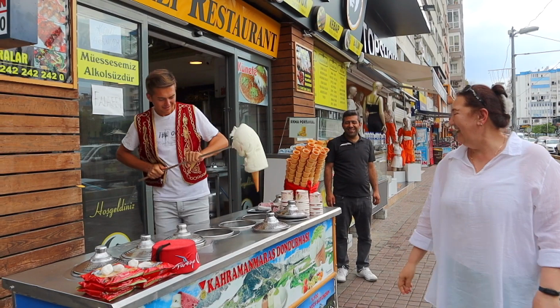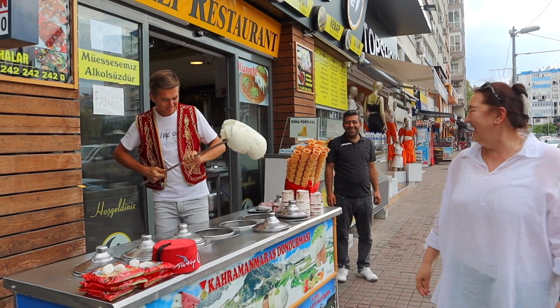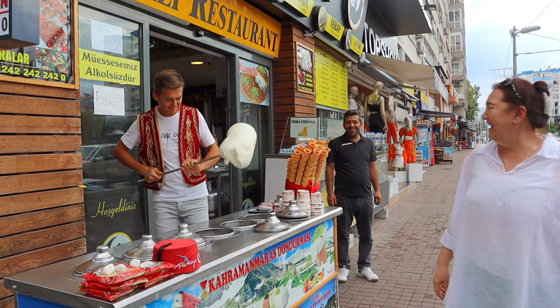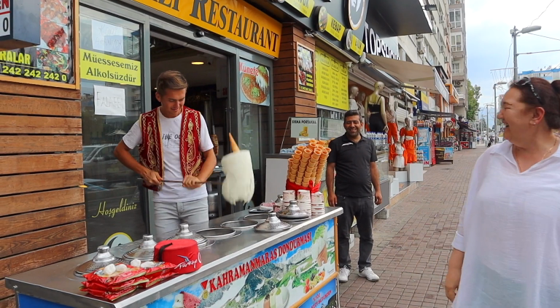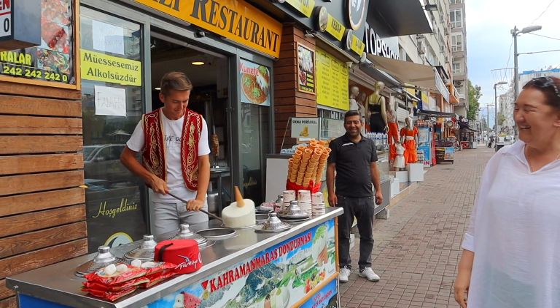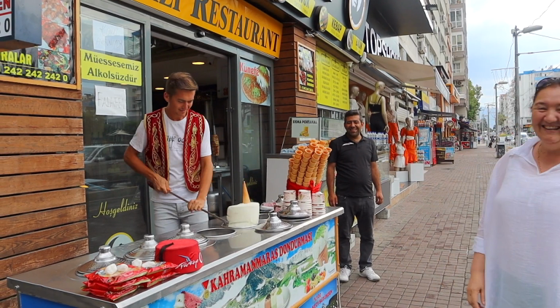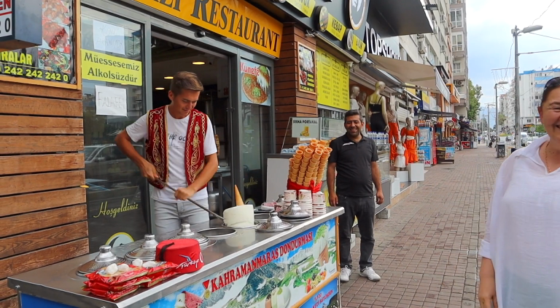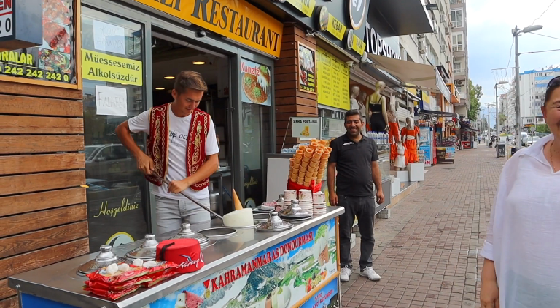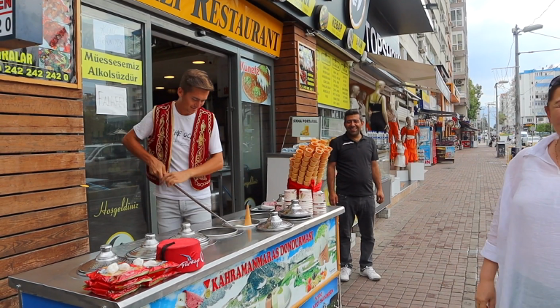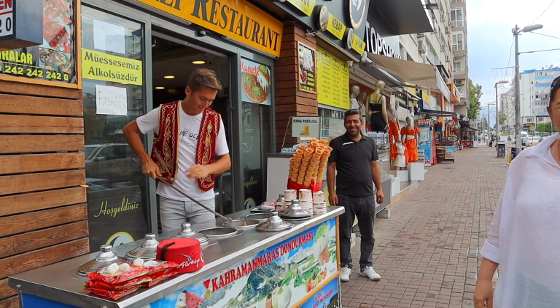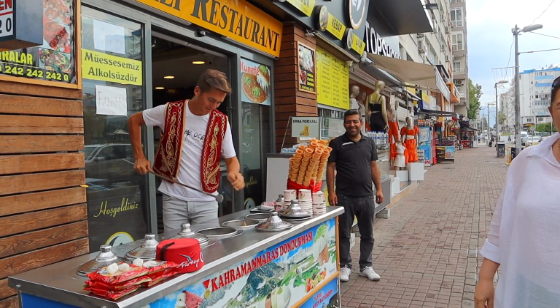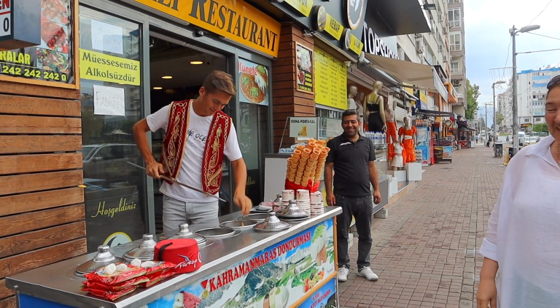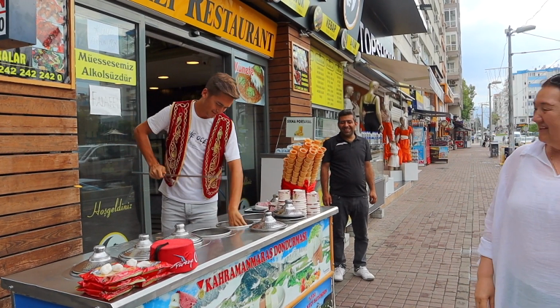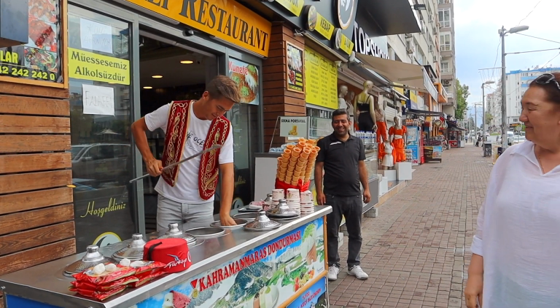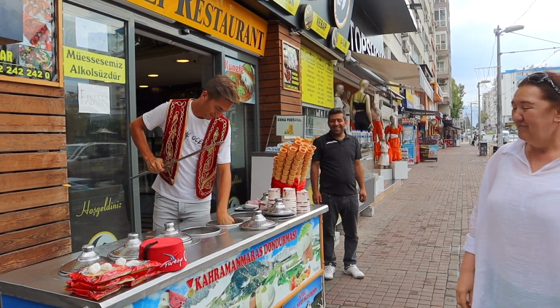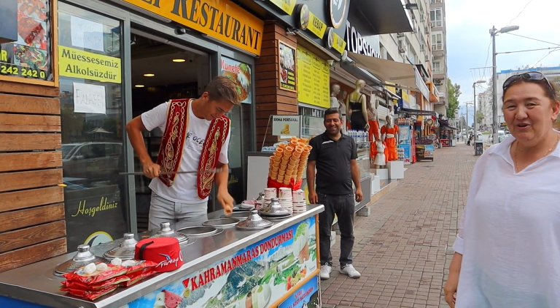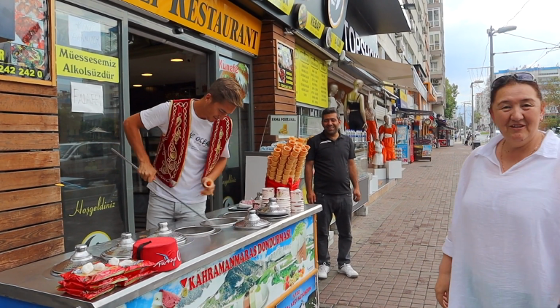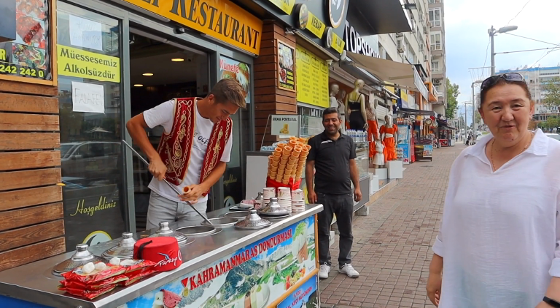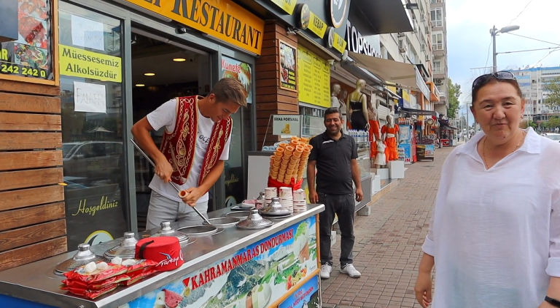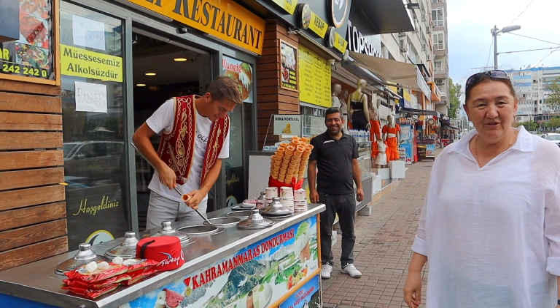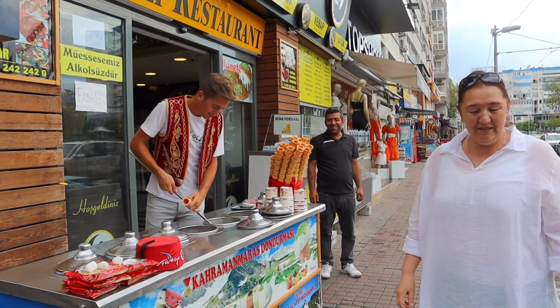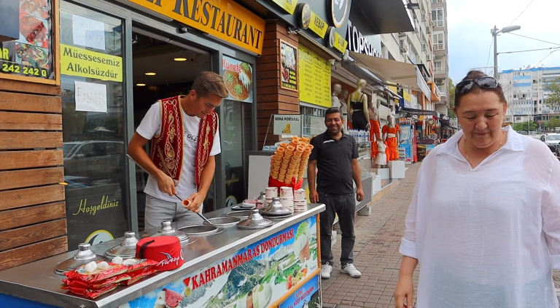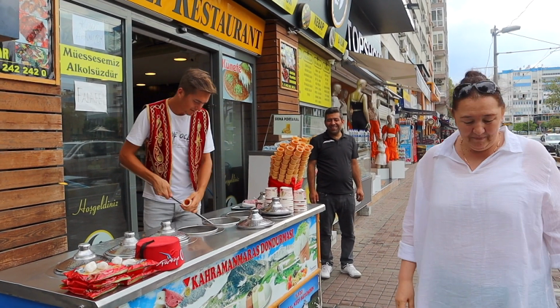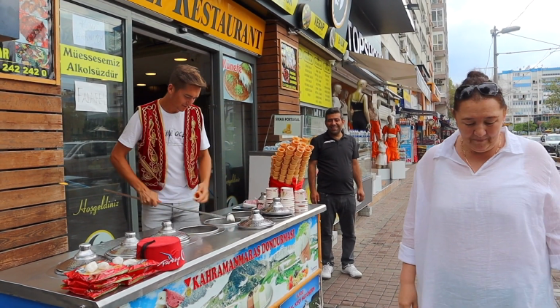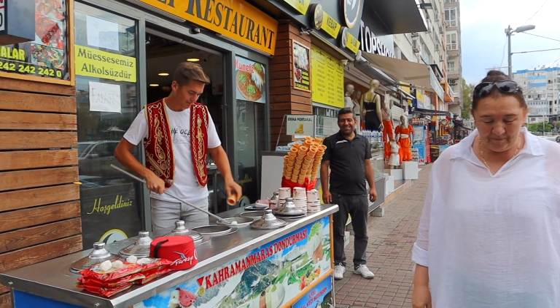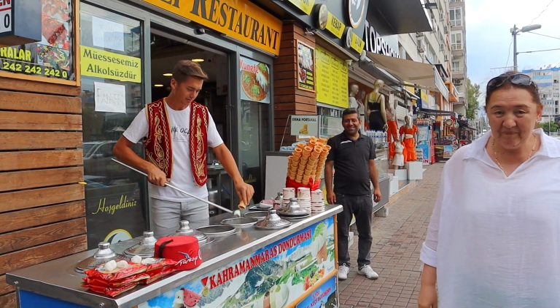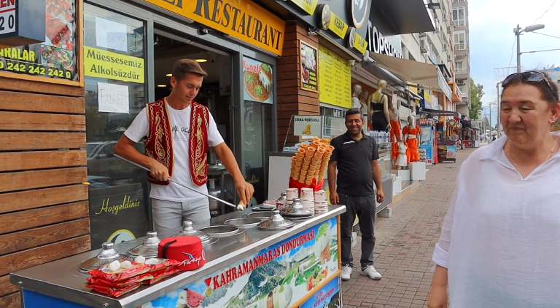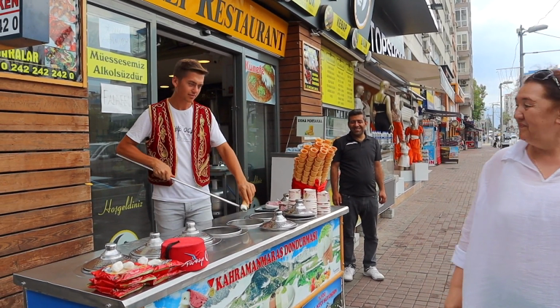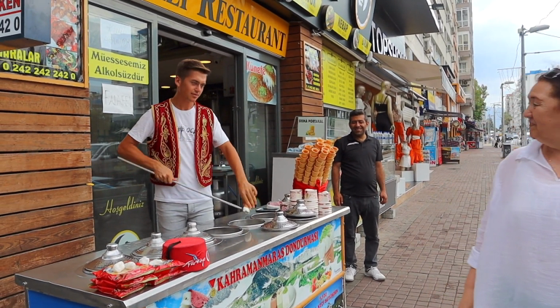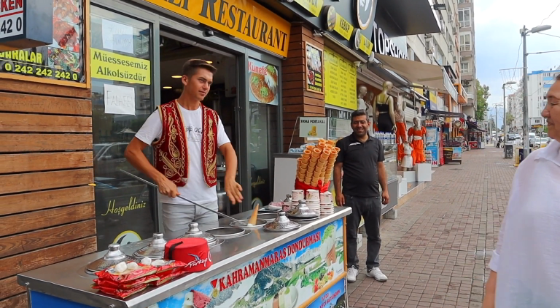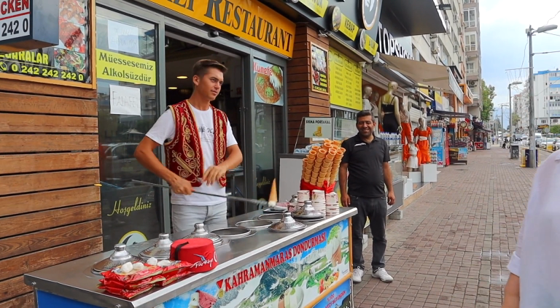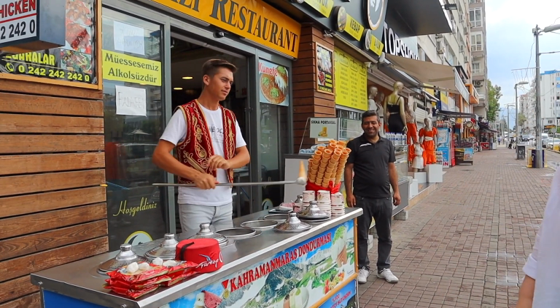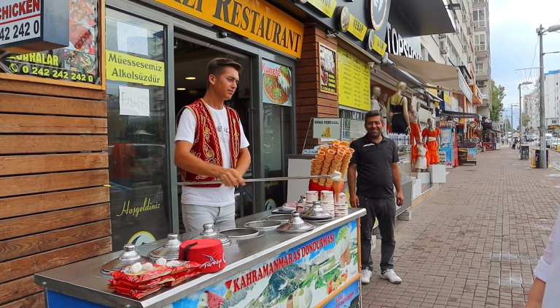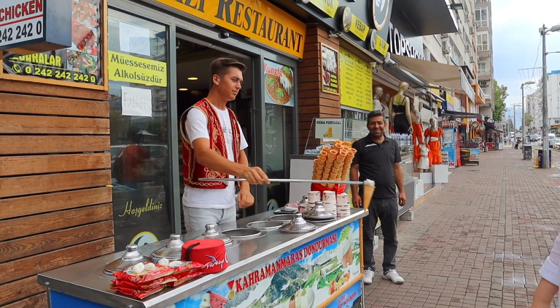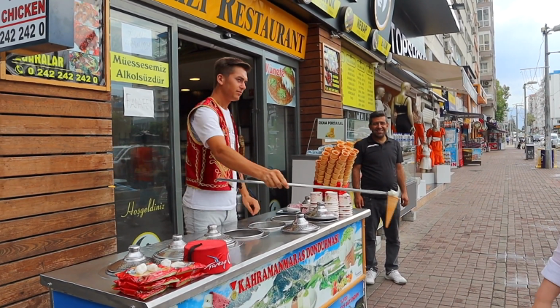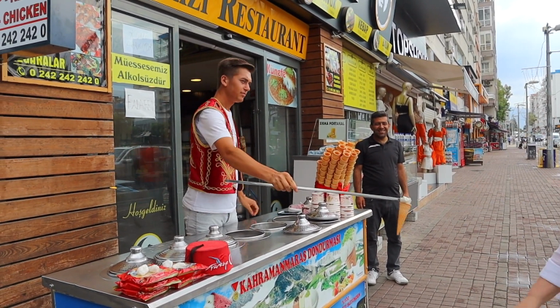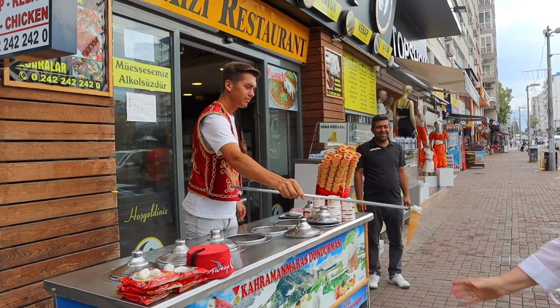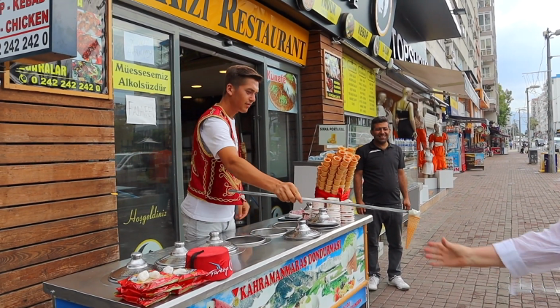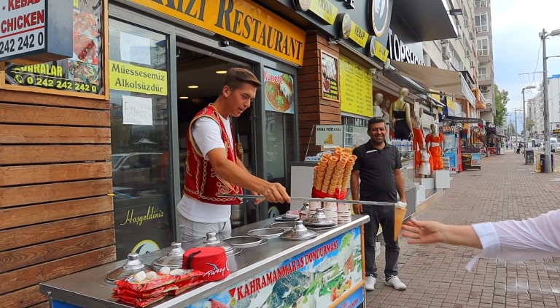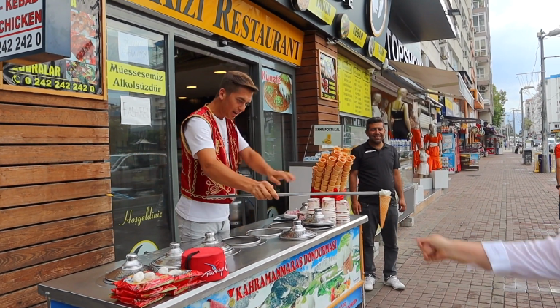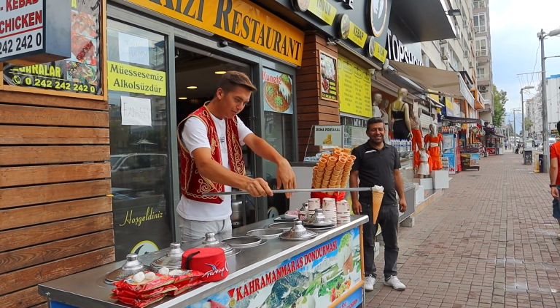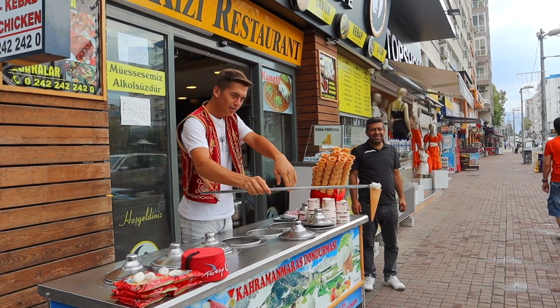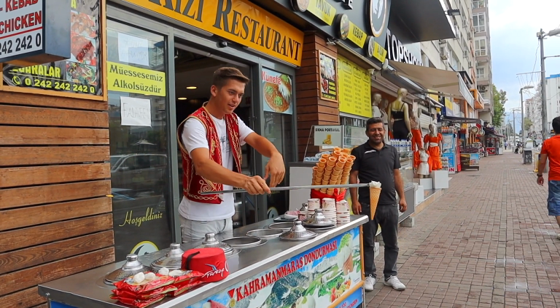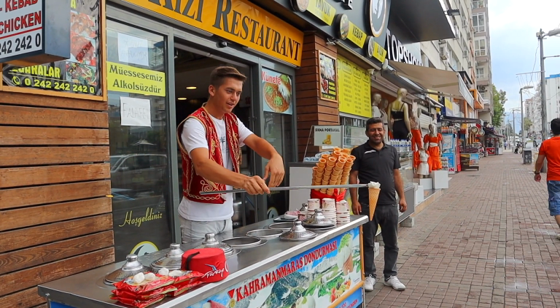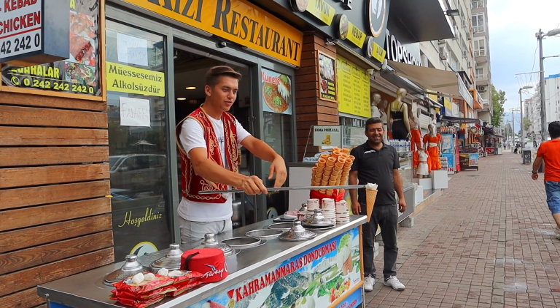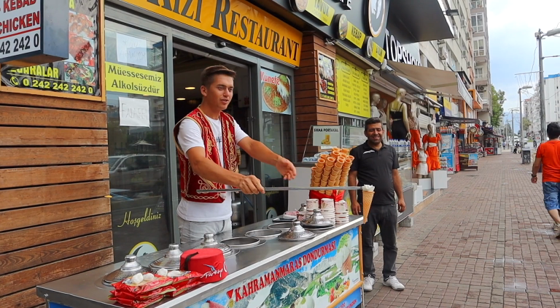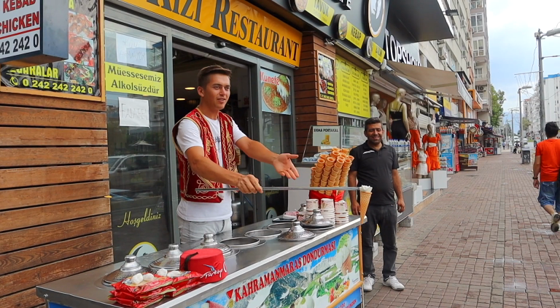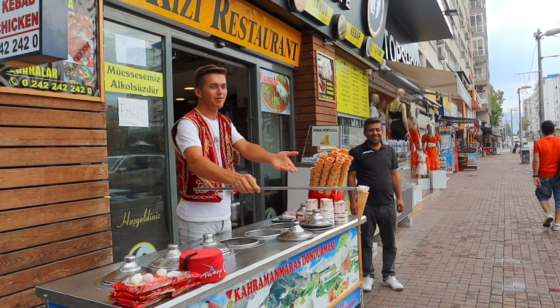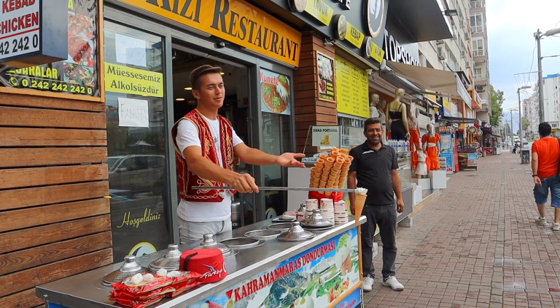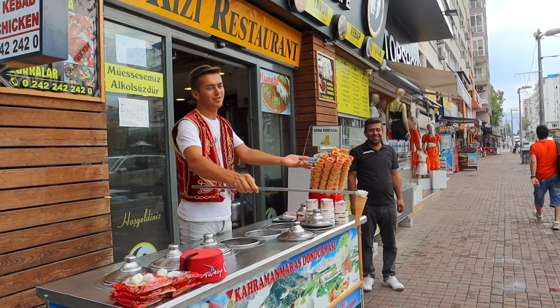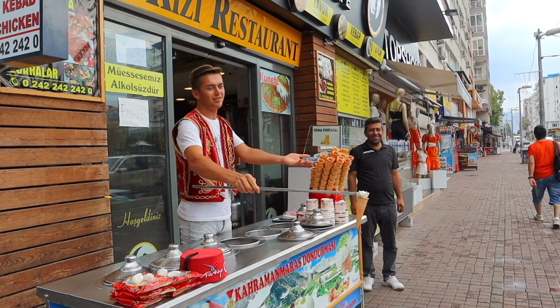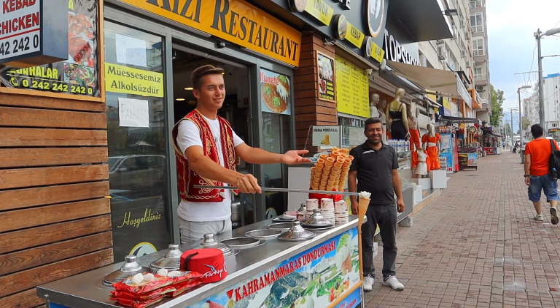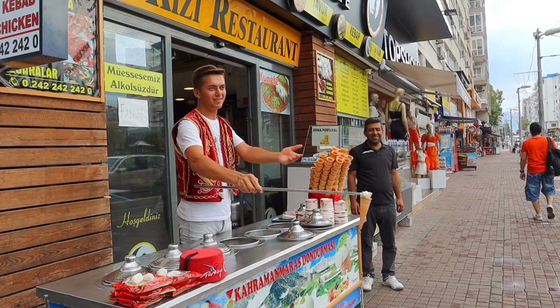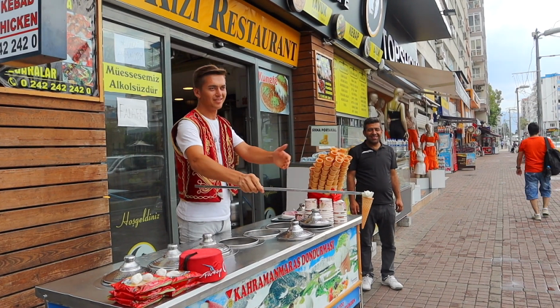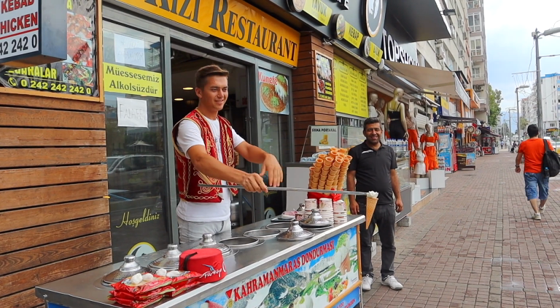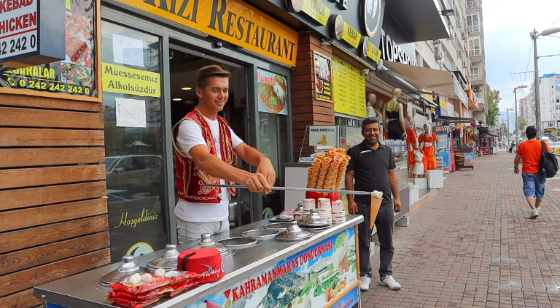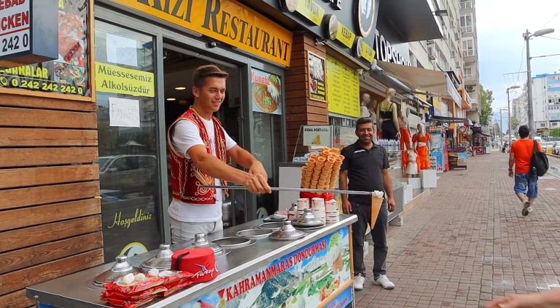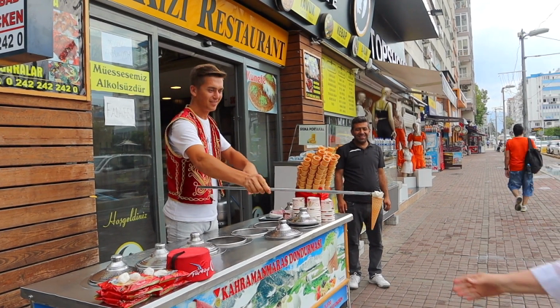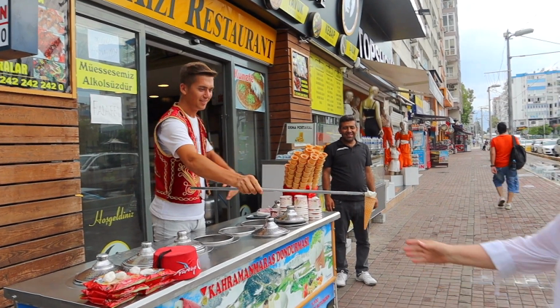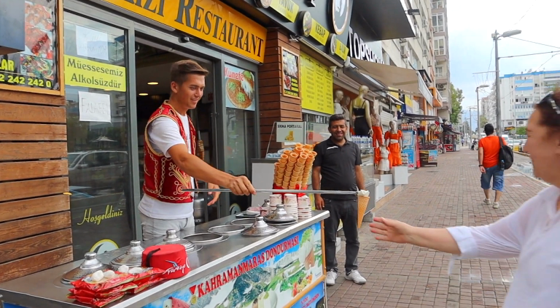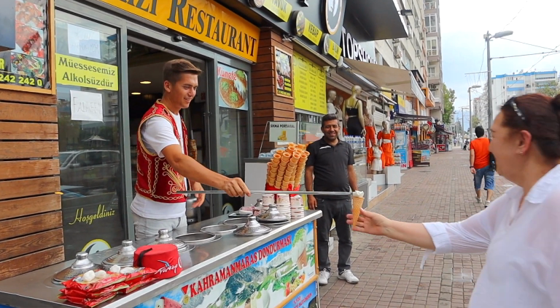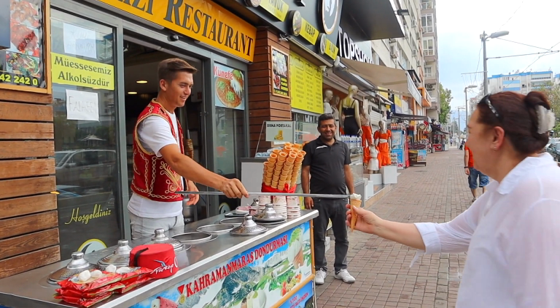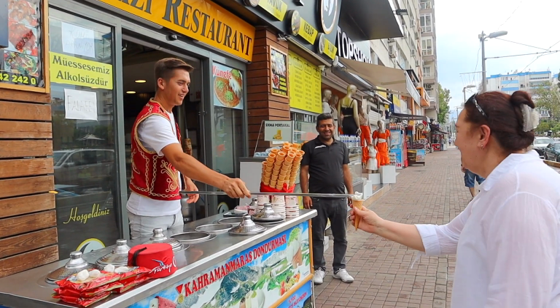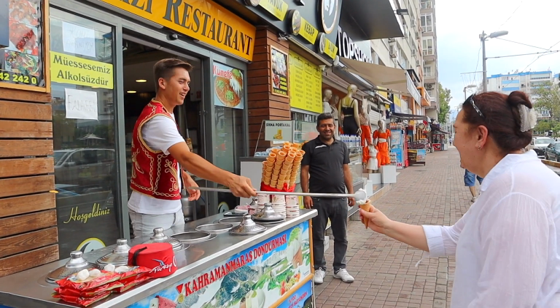It's worth noting that Turkish ice cream is incredibly tasty — we ate it every single day of our stay in this country.